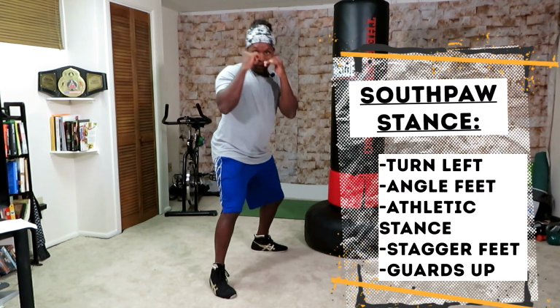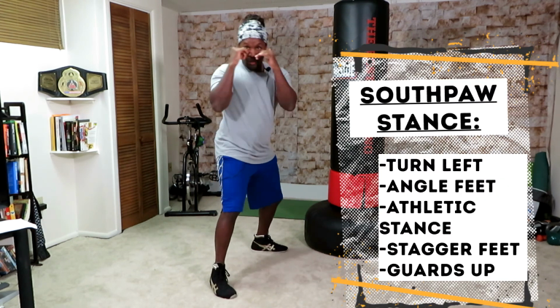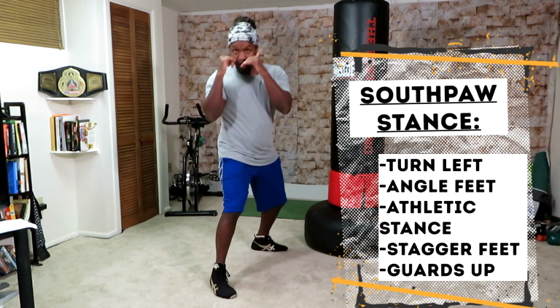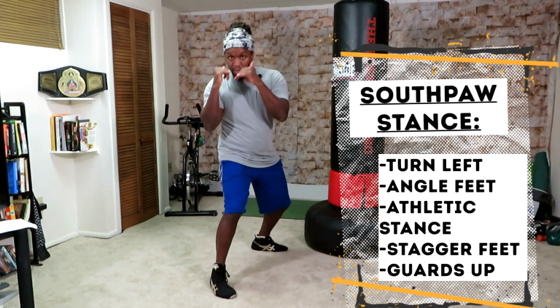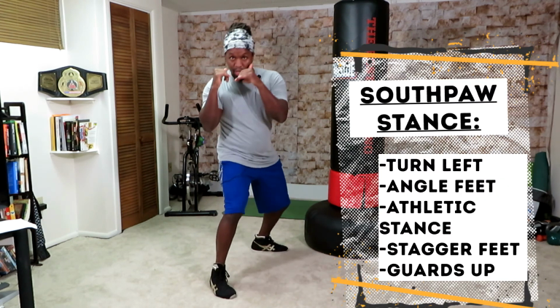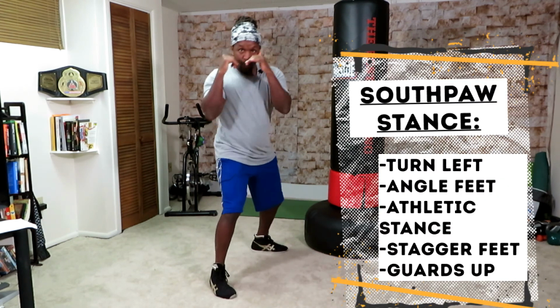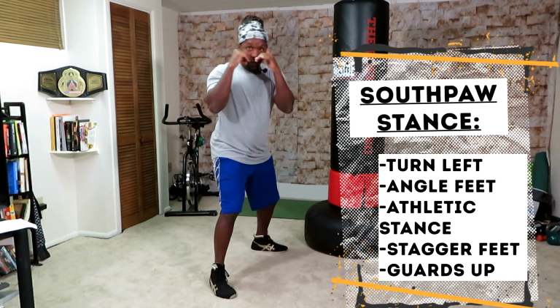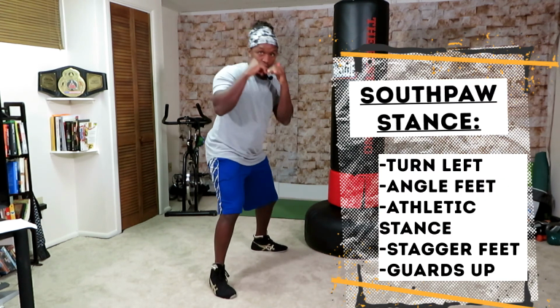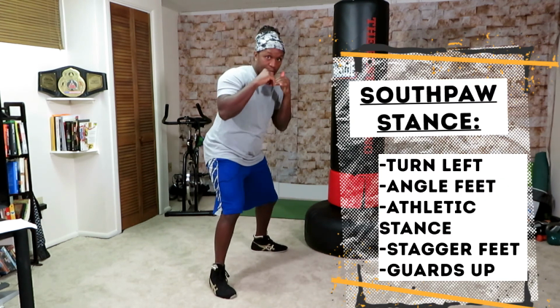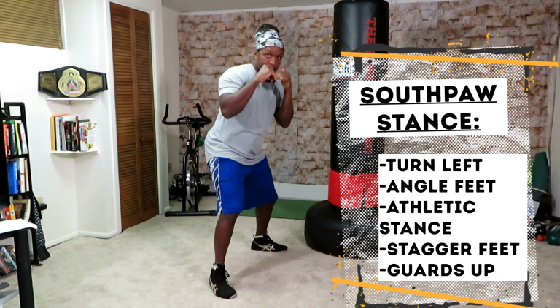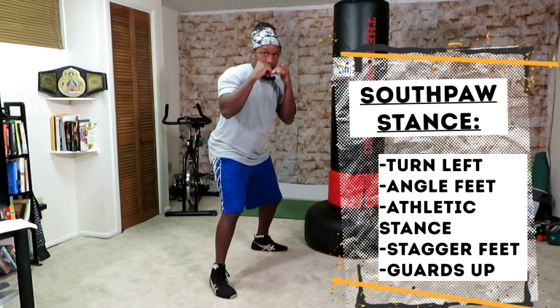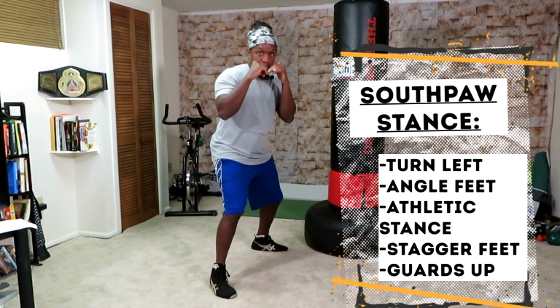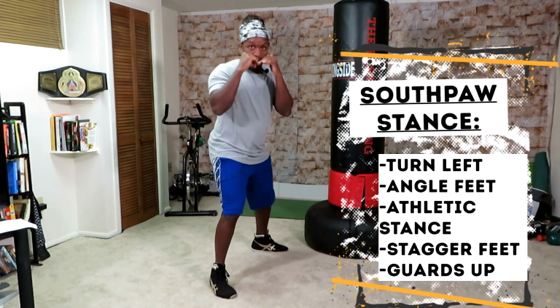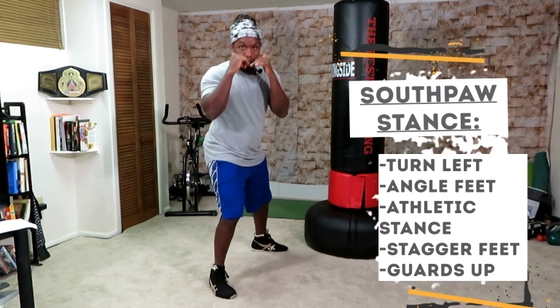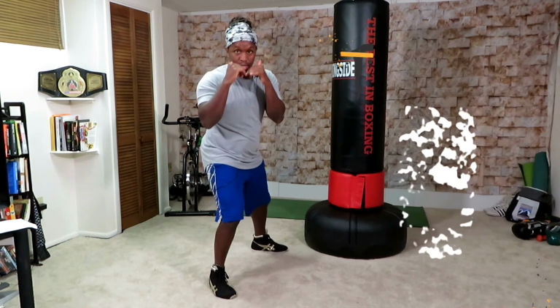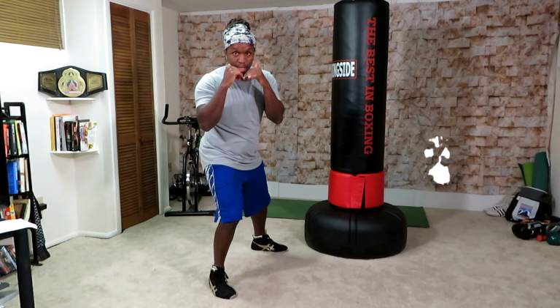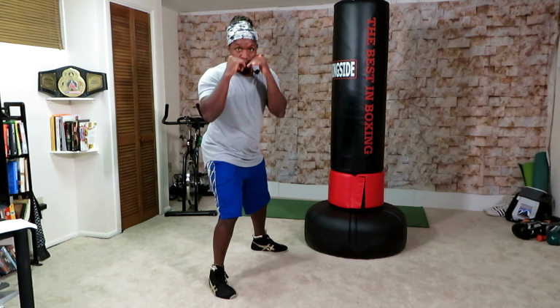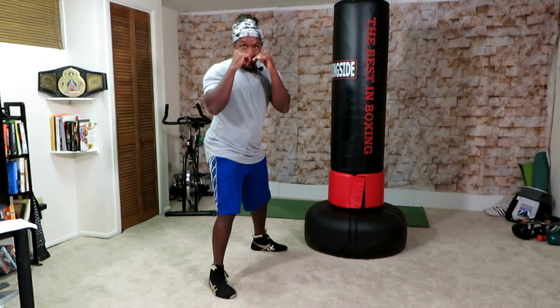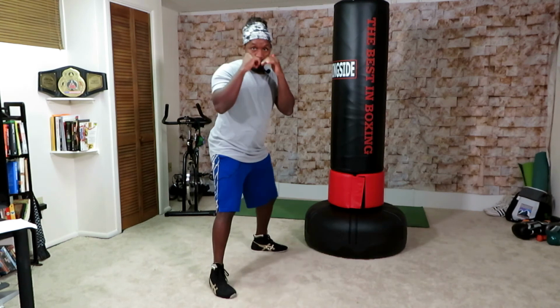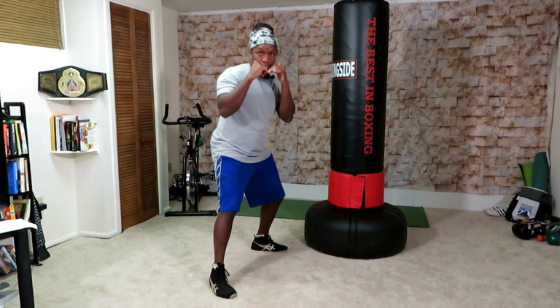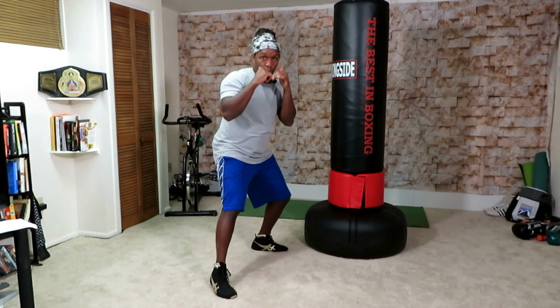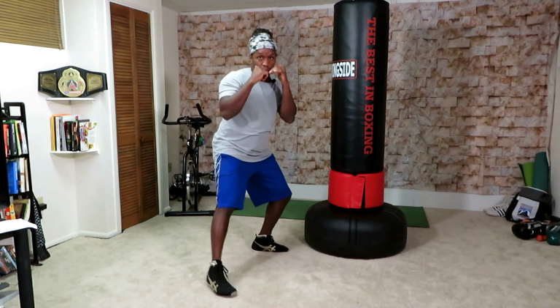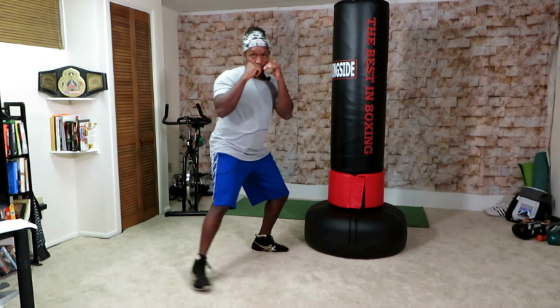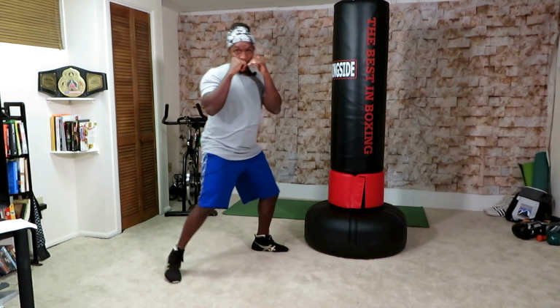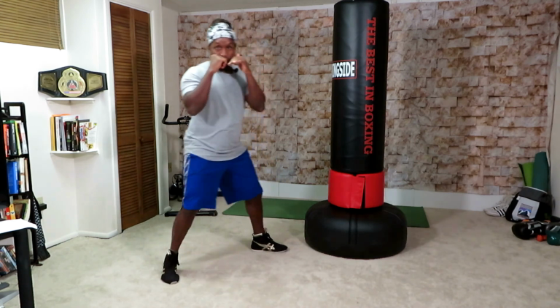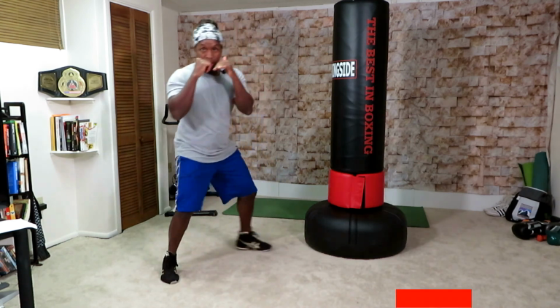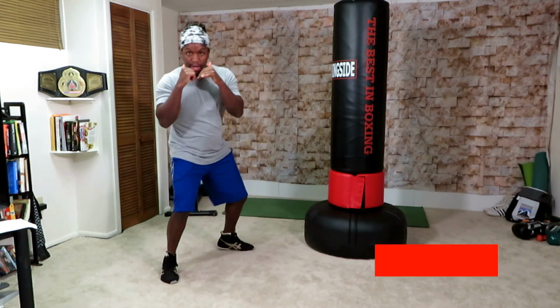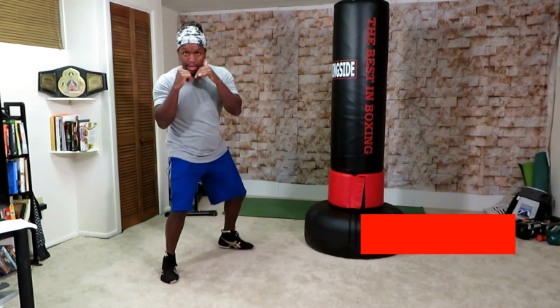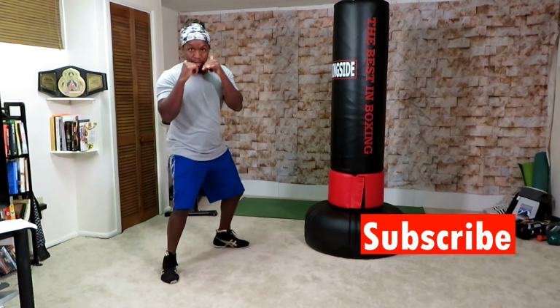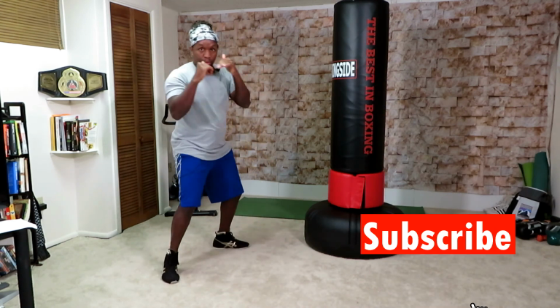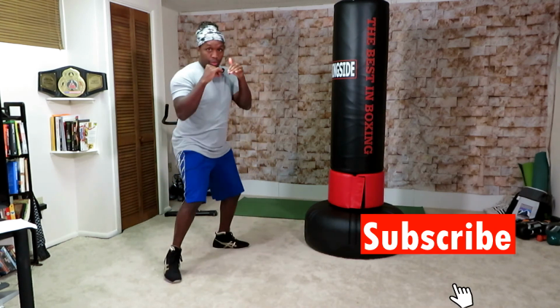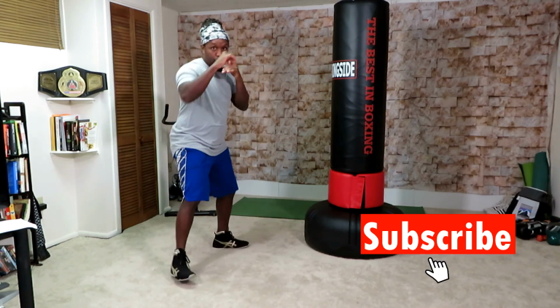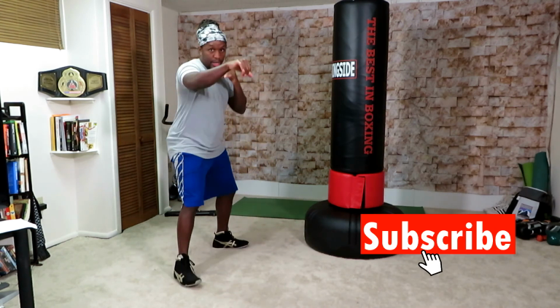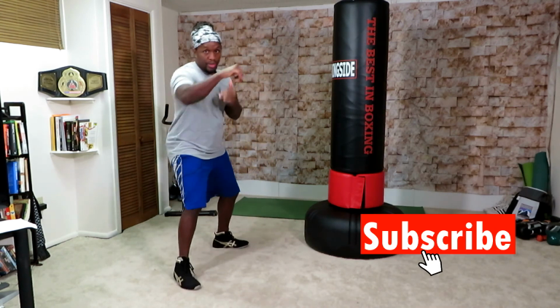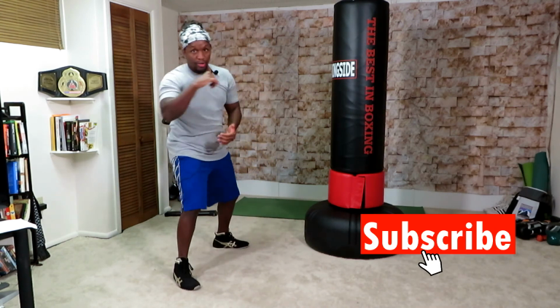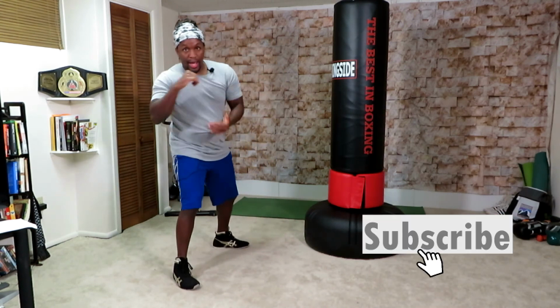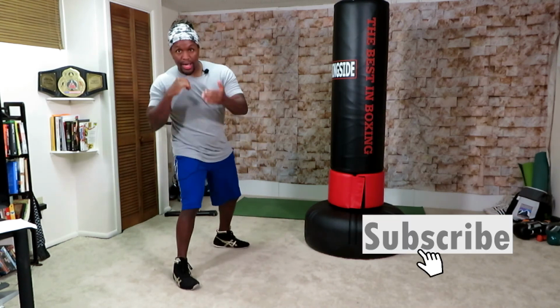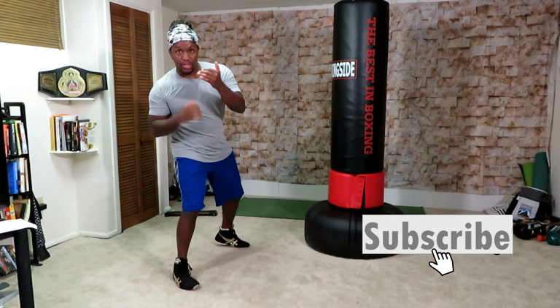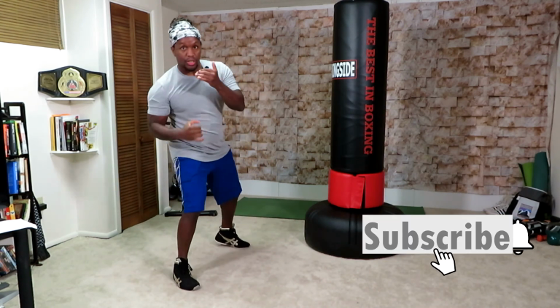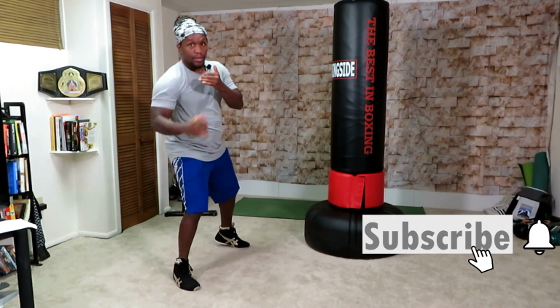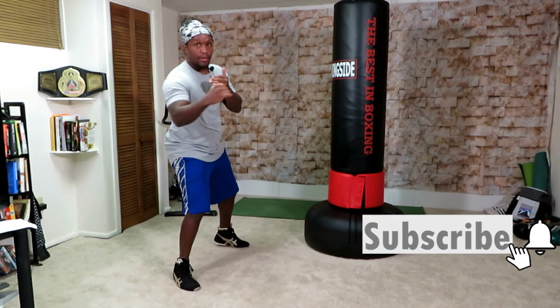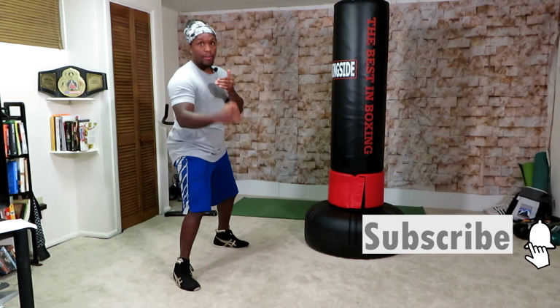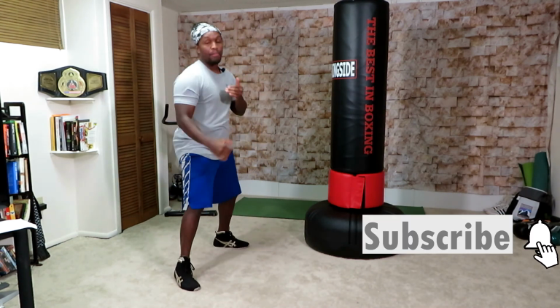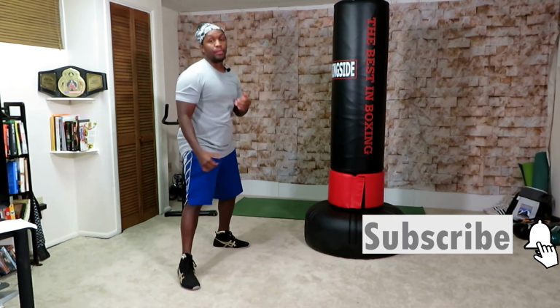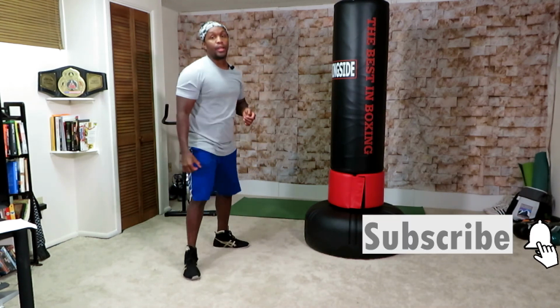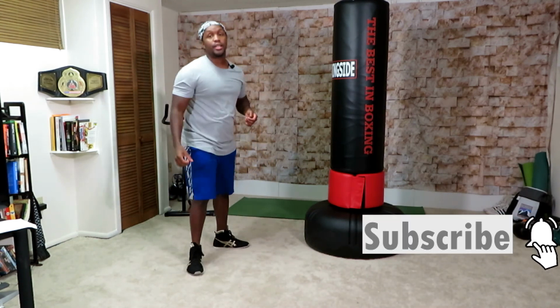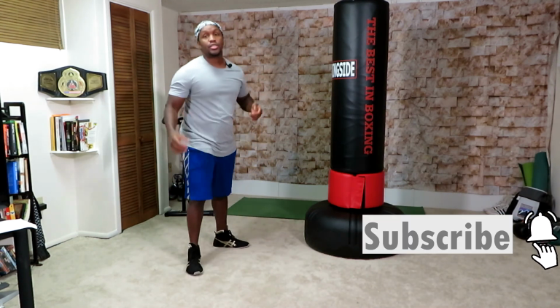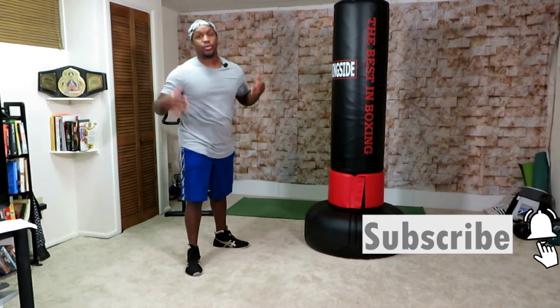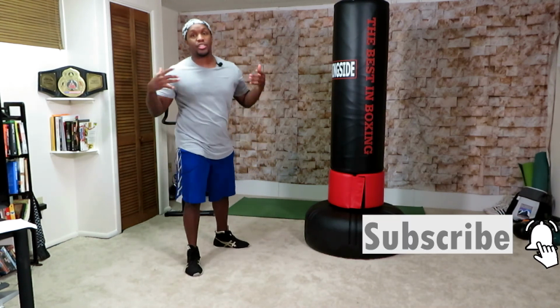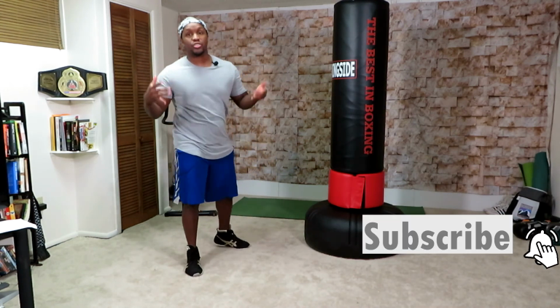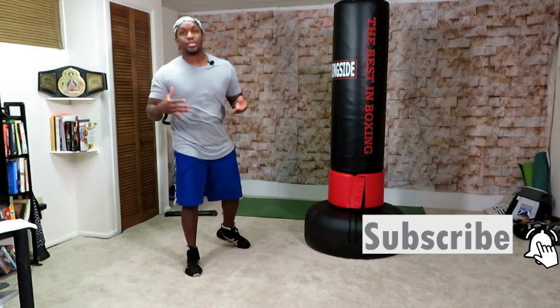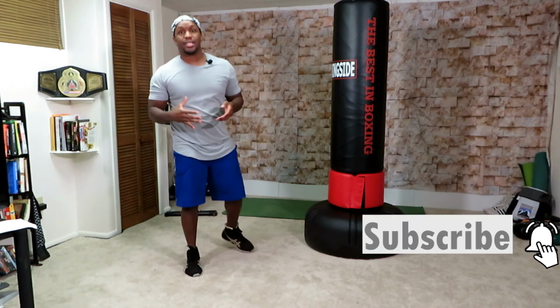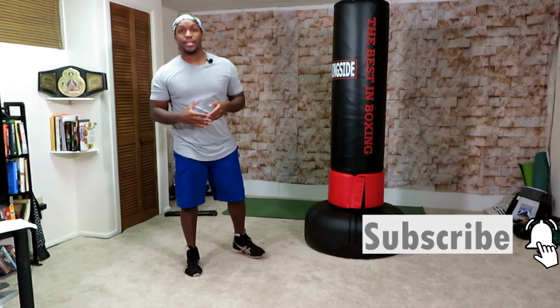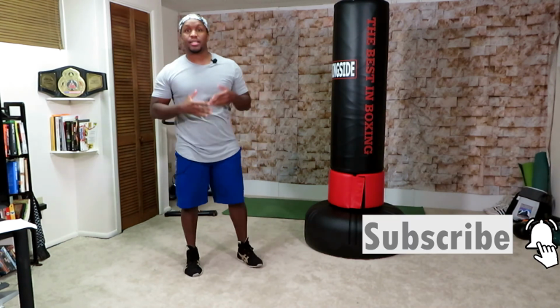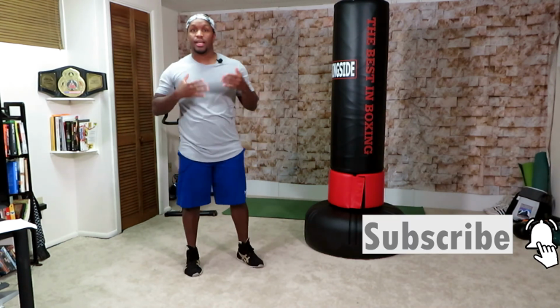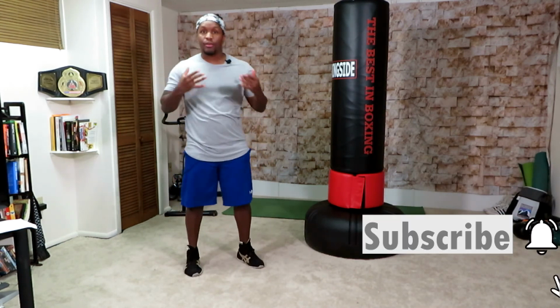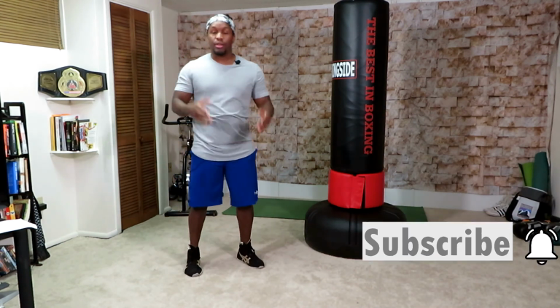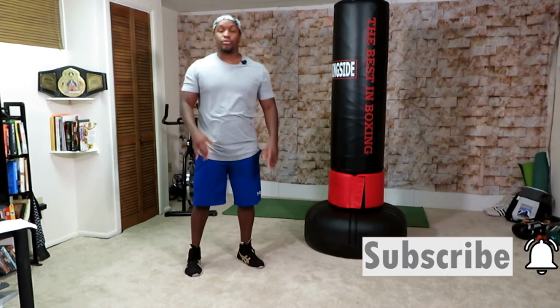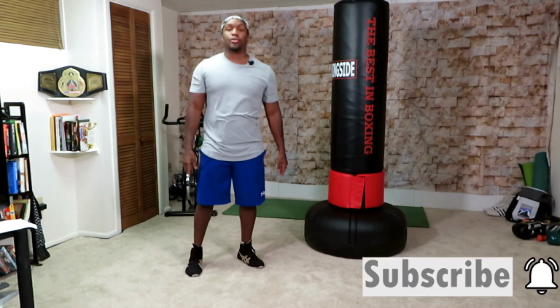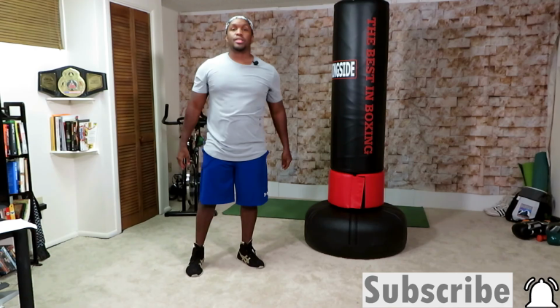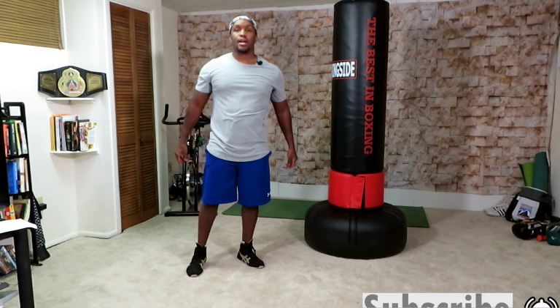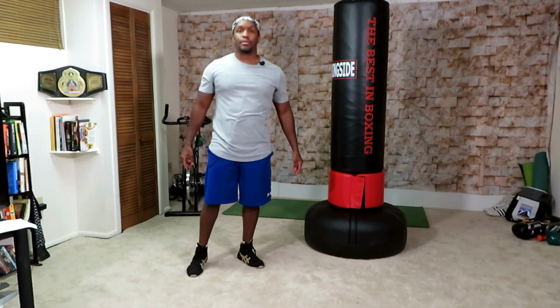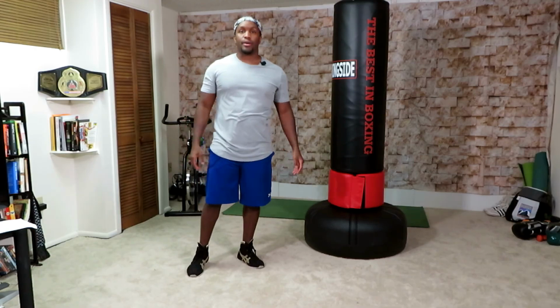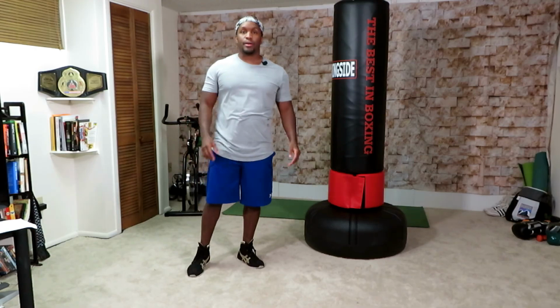We're stable side to side, forward and back — we're ready for action. That's your stance if you're a southpaw.